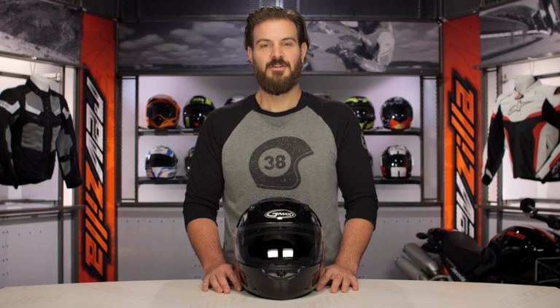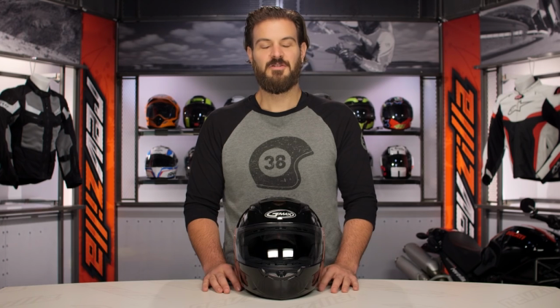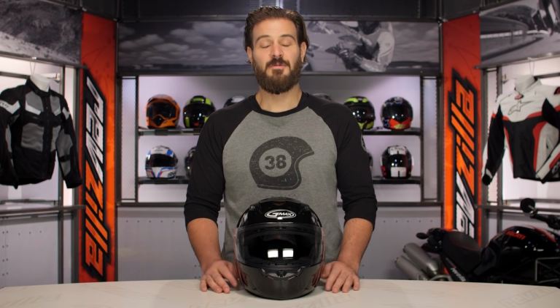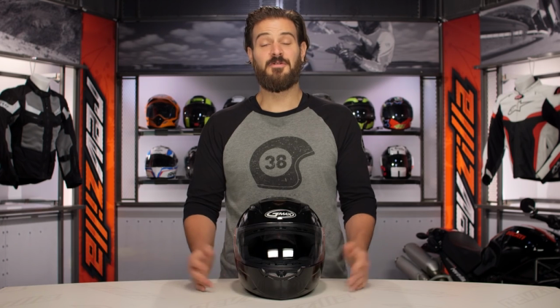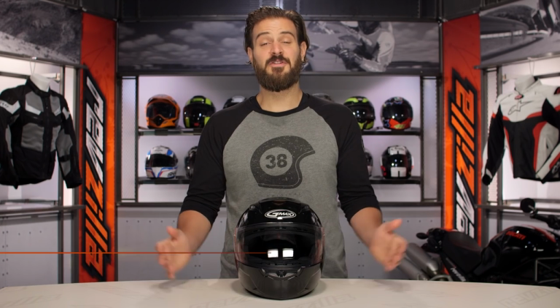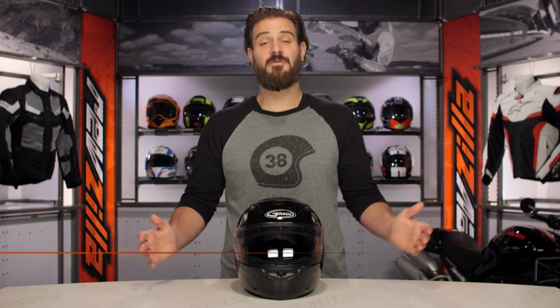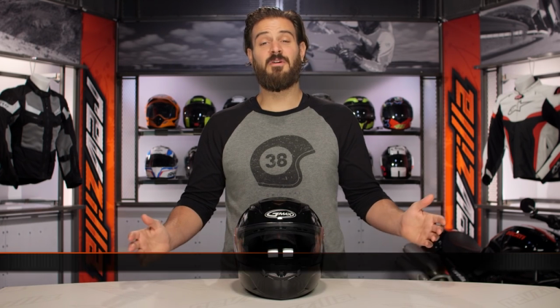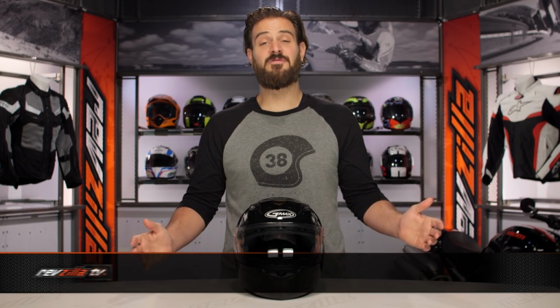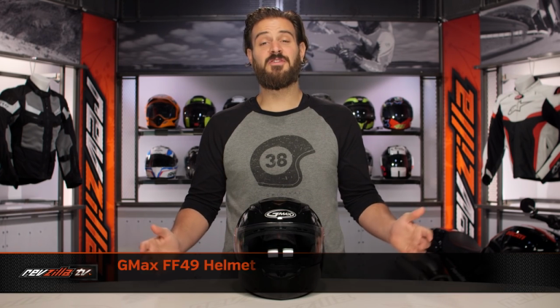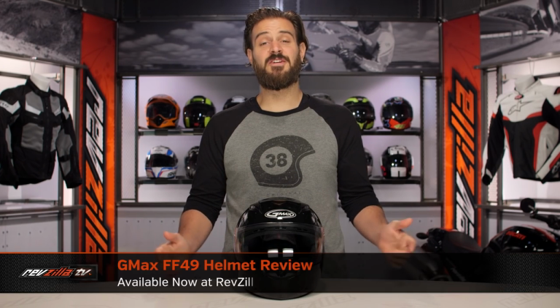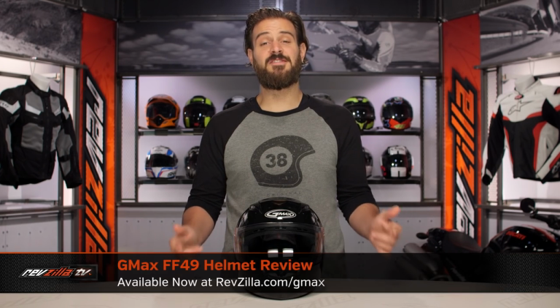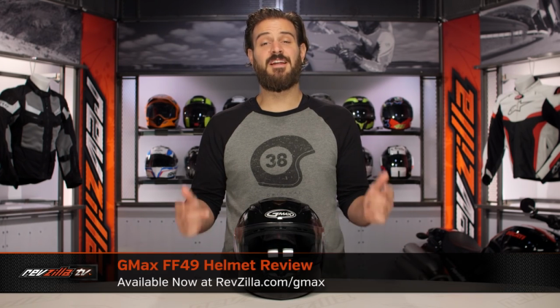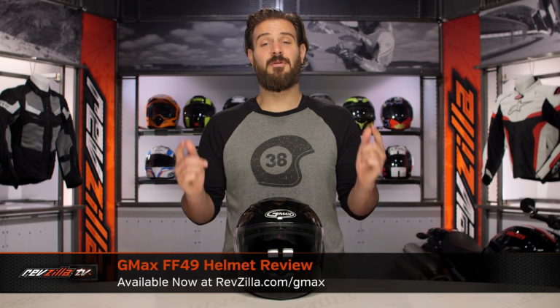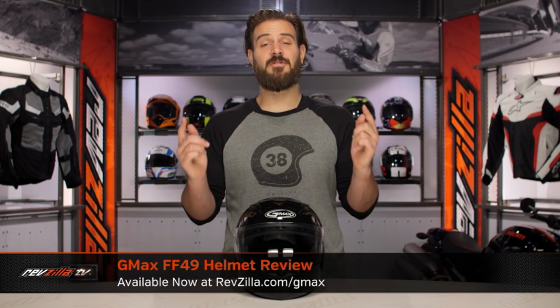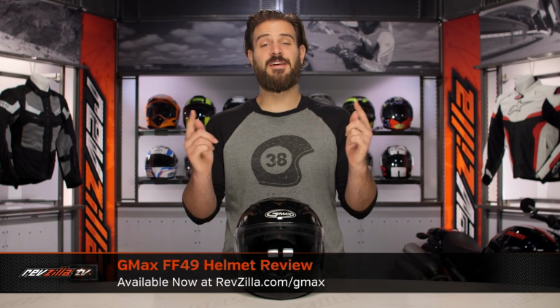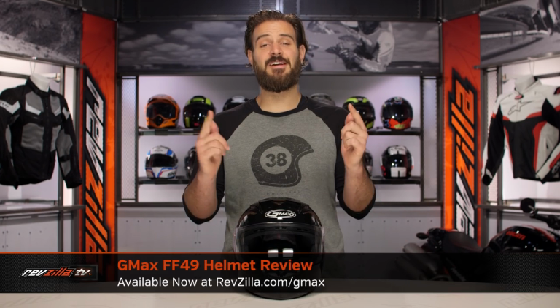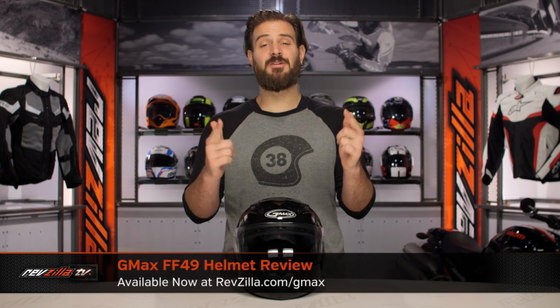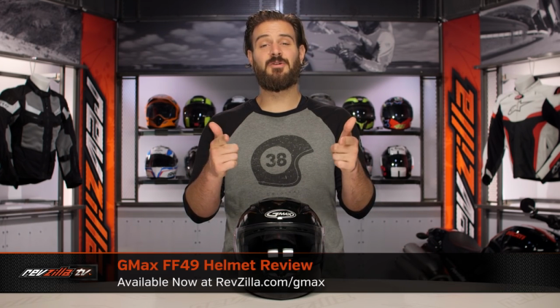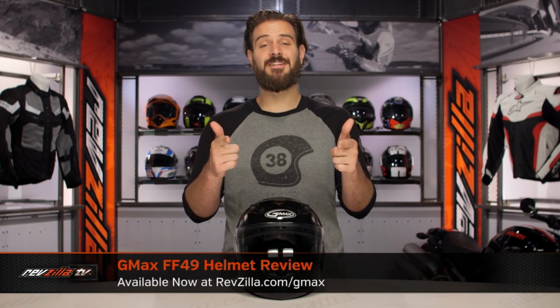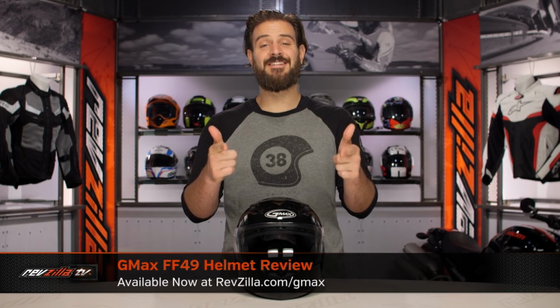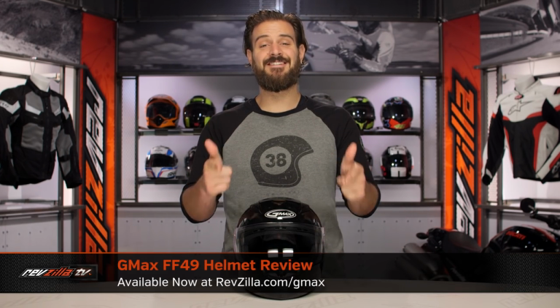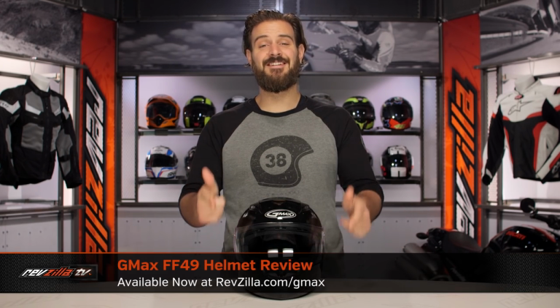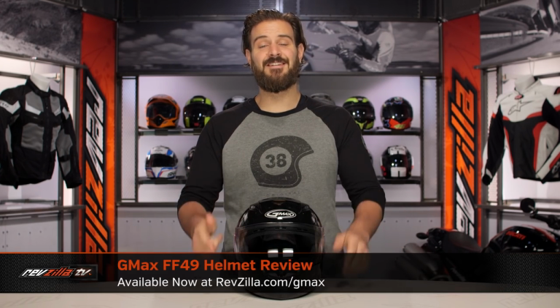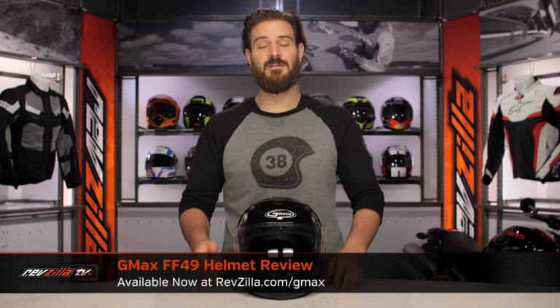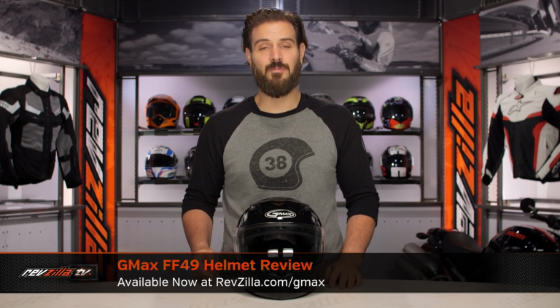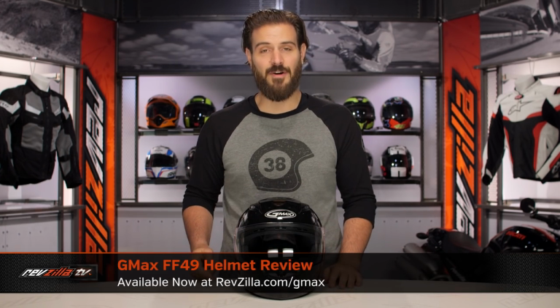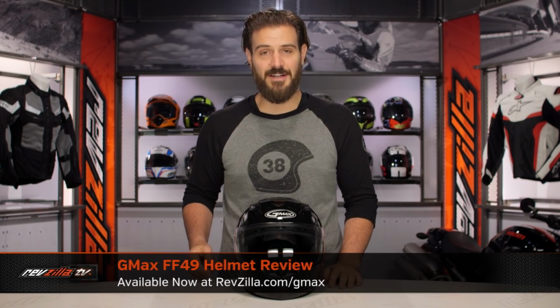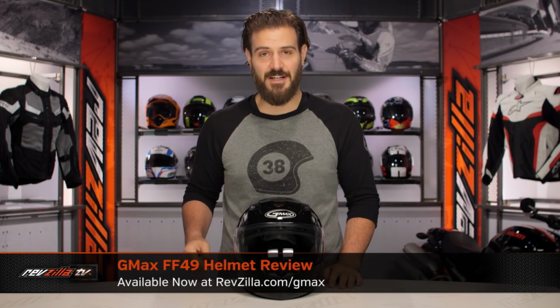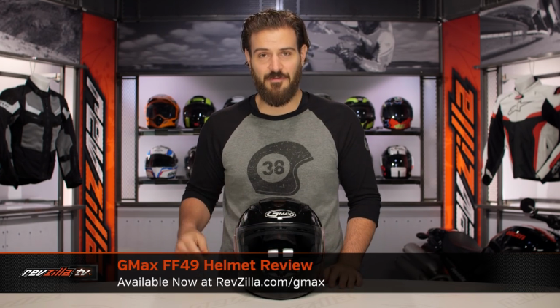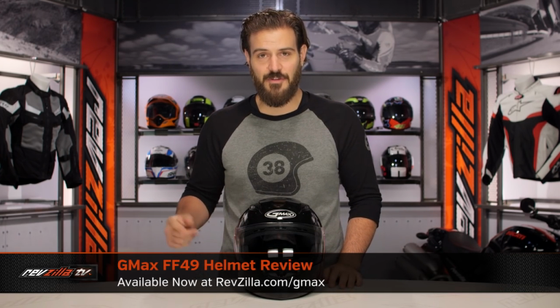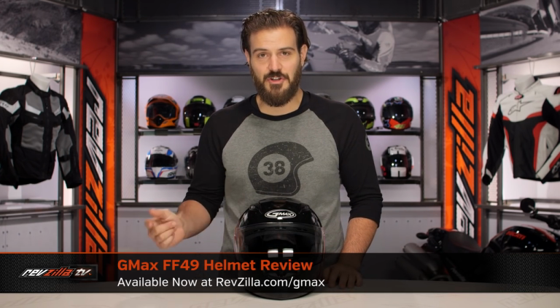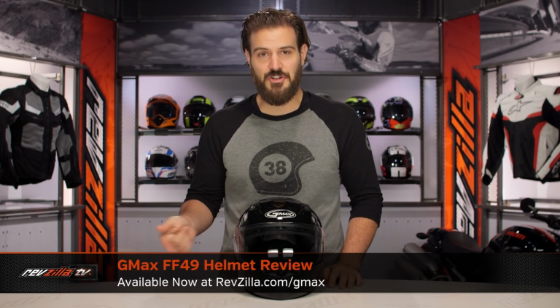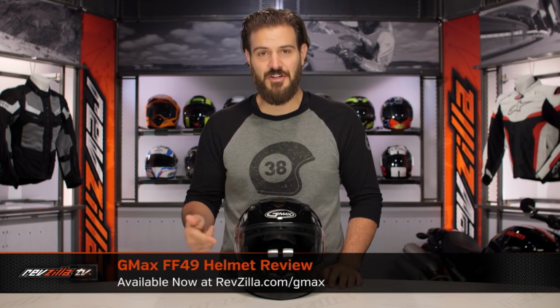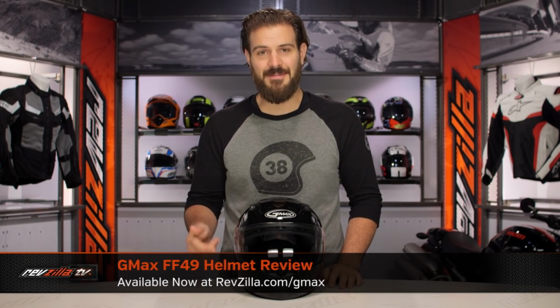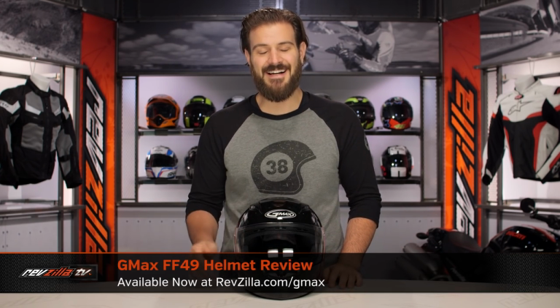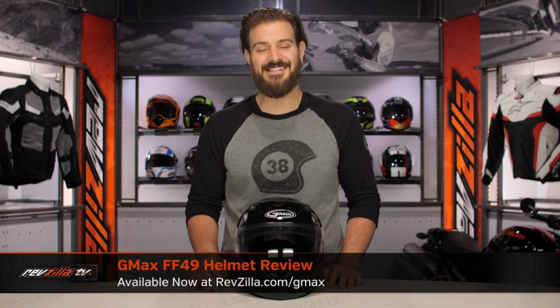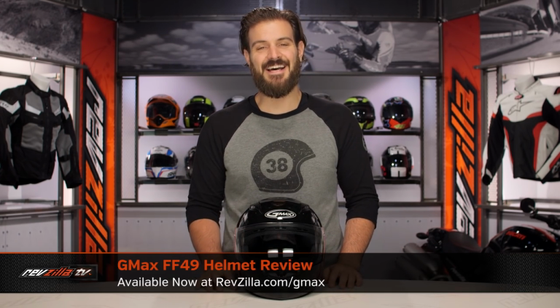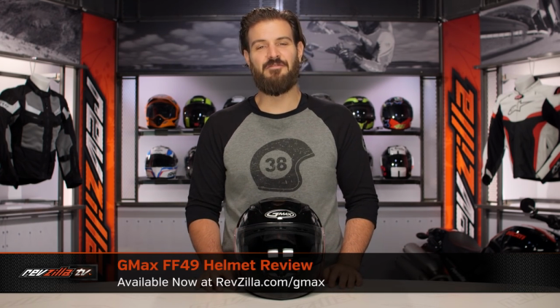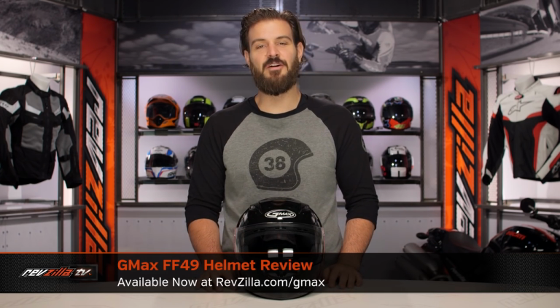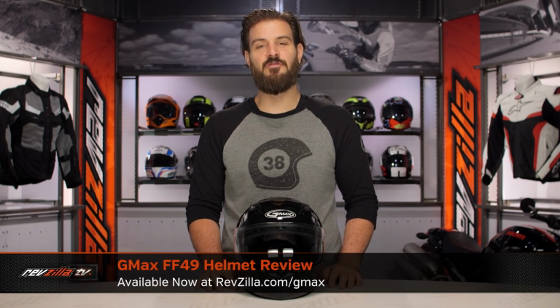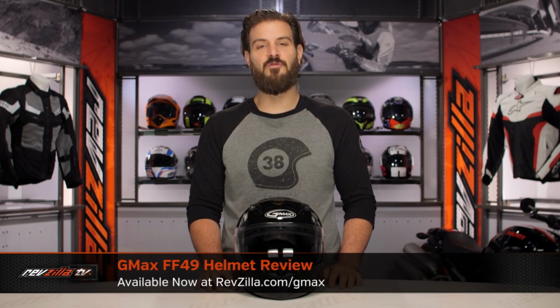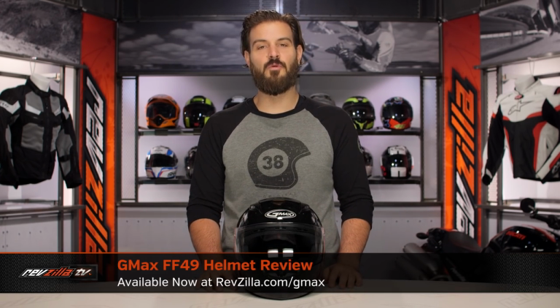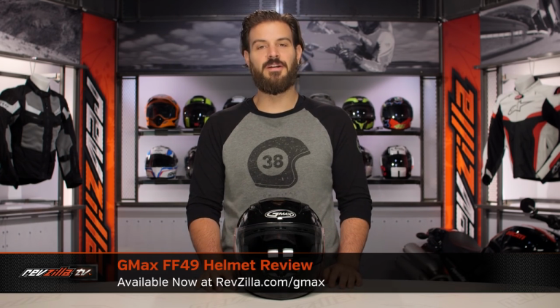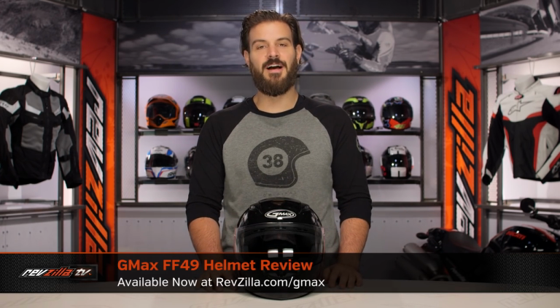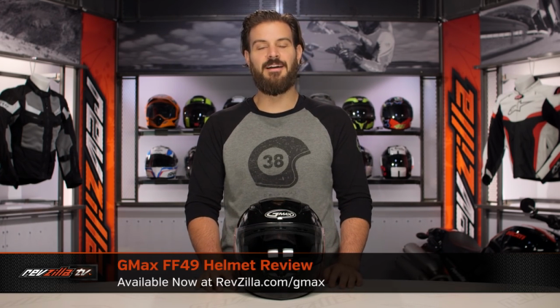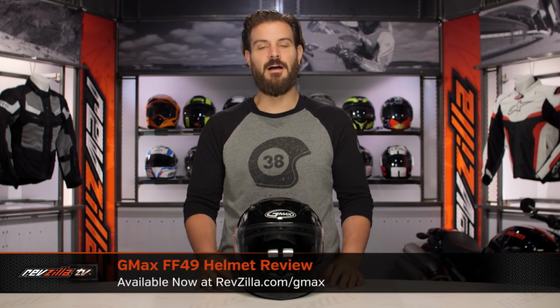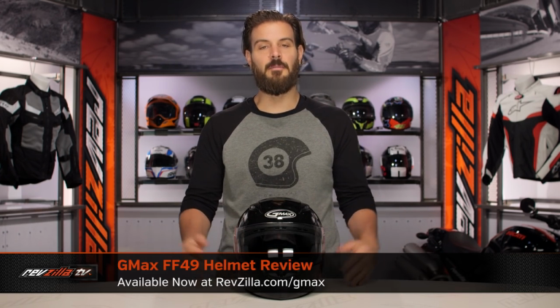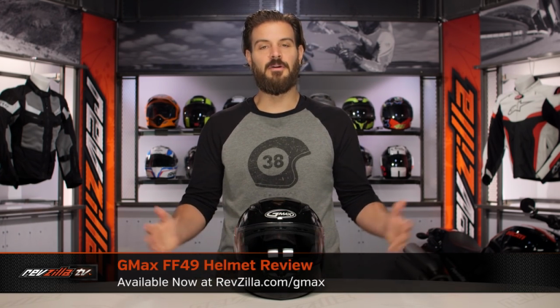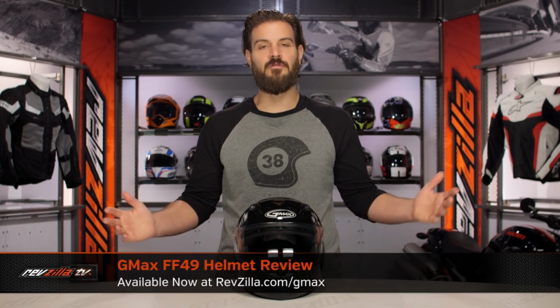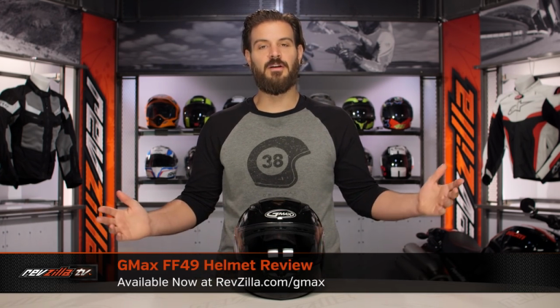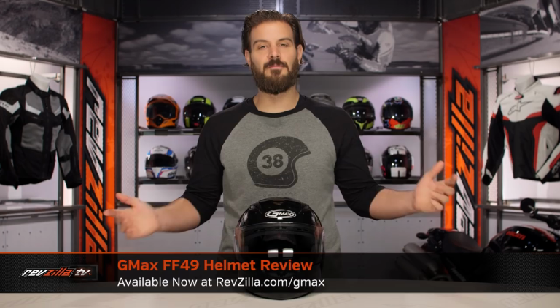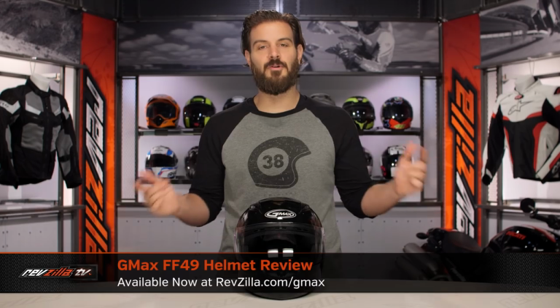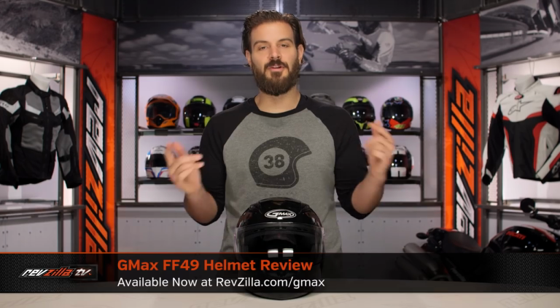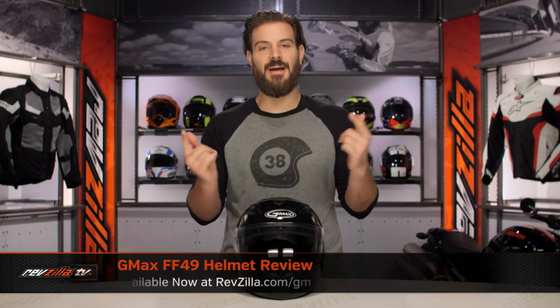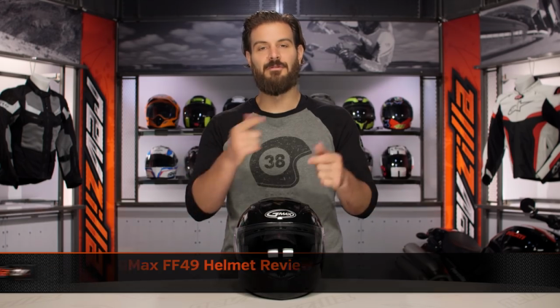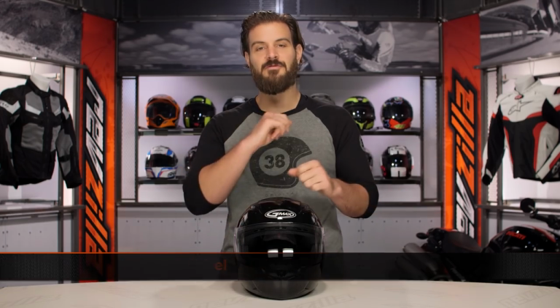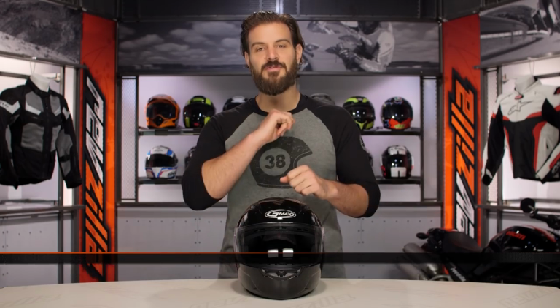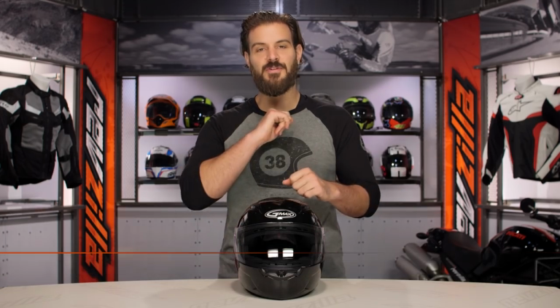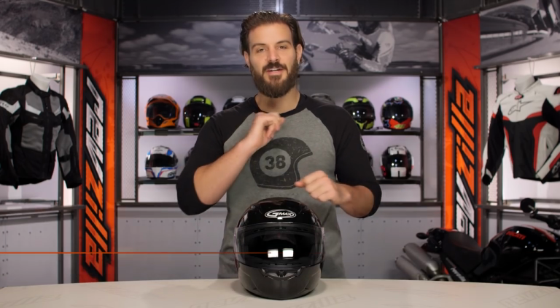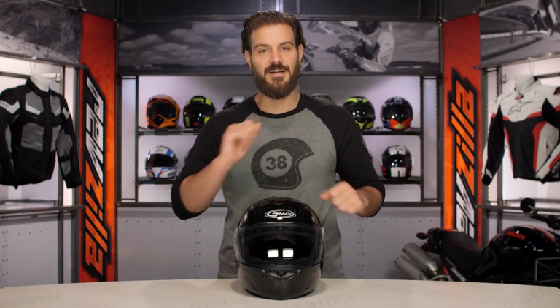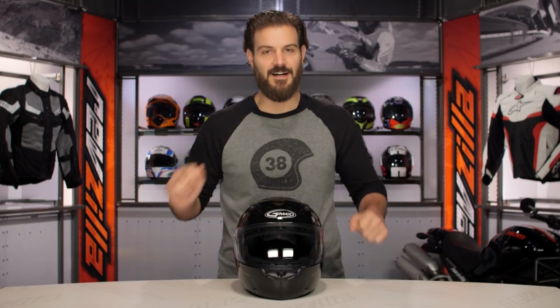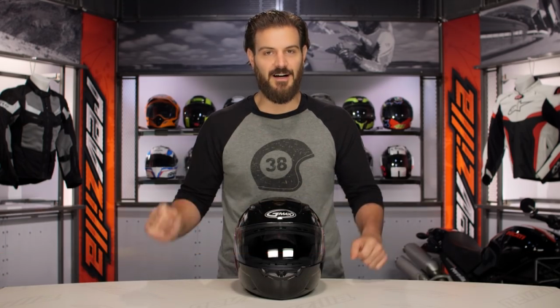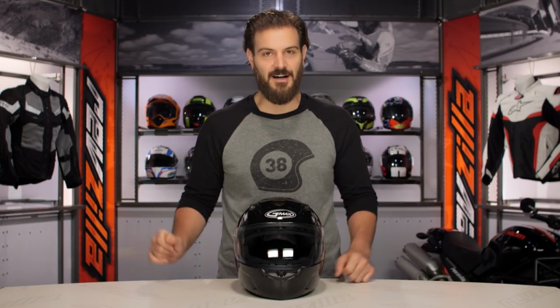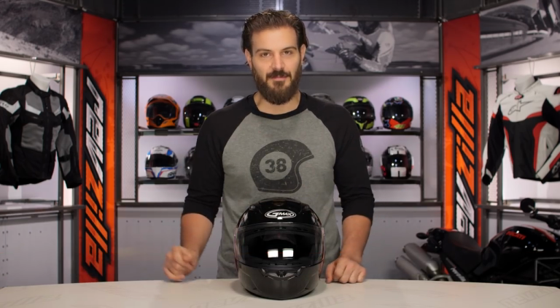Spurgeon here with RevZilla, and today we are taking a look at the detailed breakdown for the GMAX FF49 helmet available at RevZilla.com.